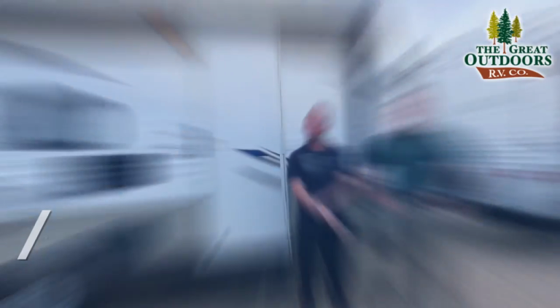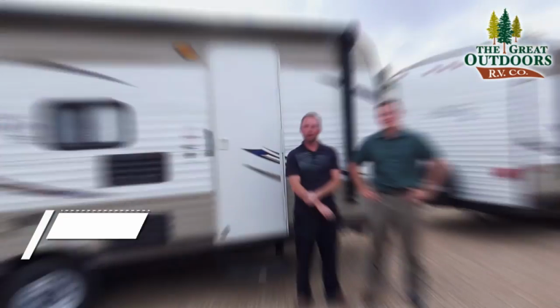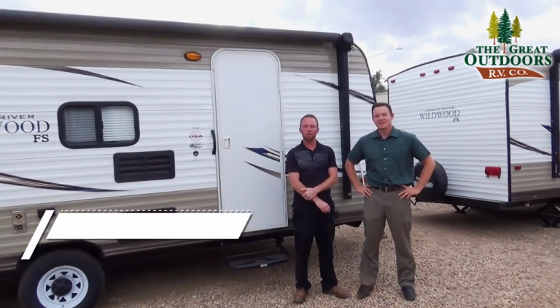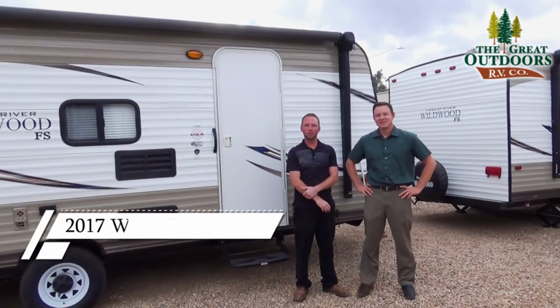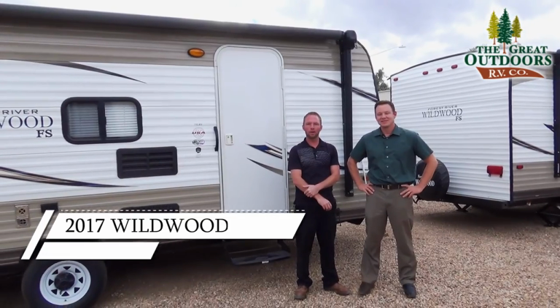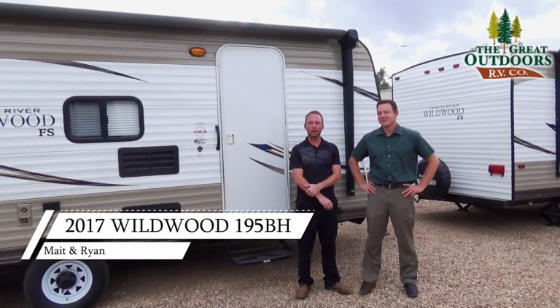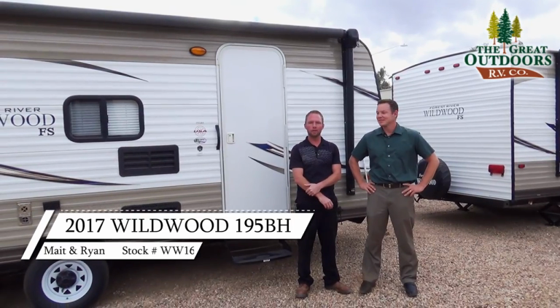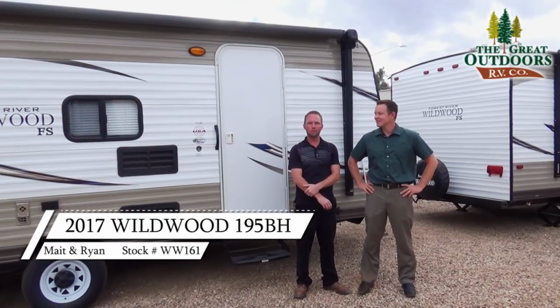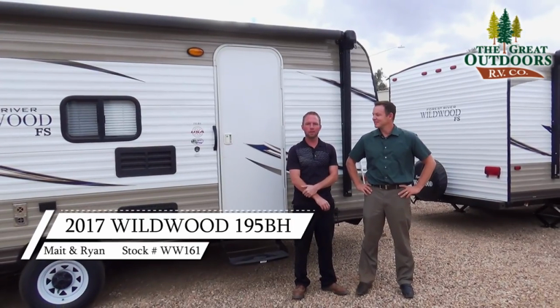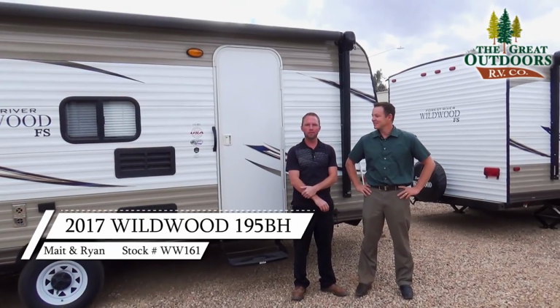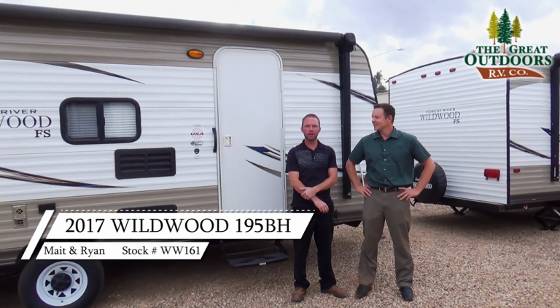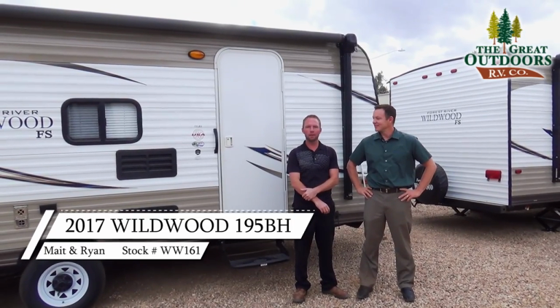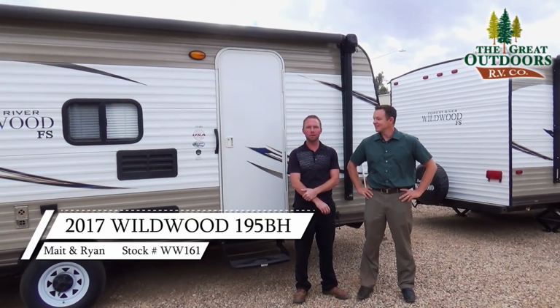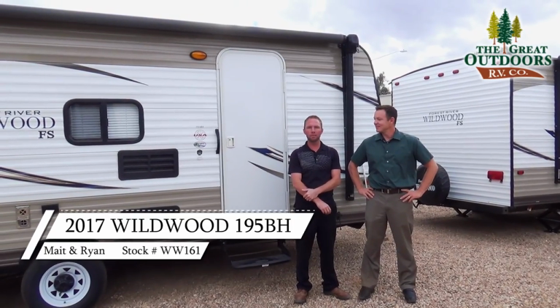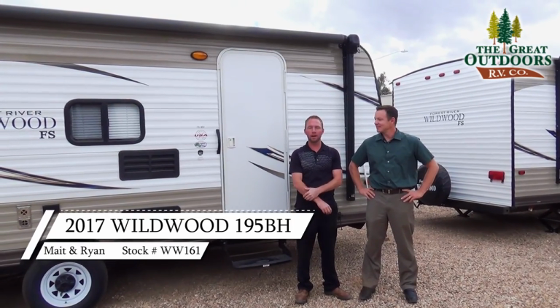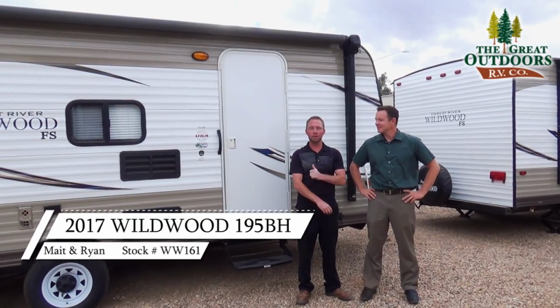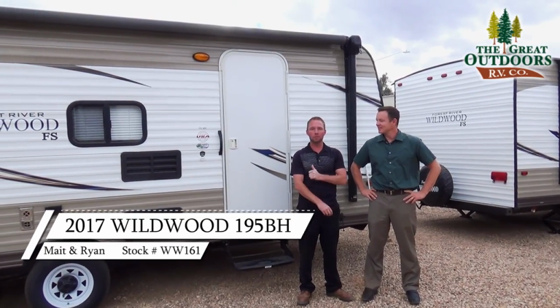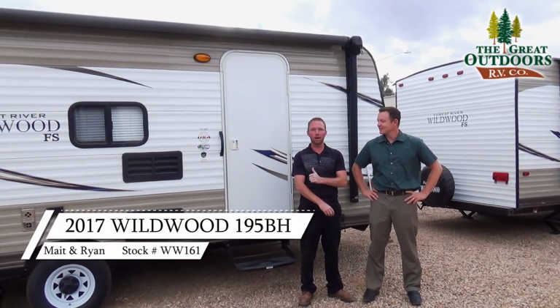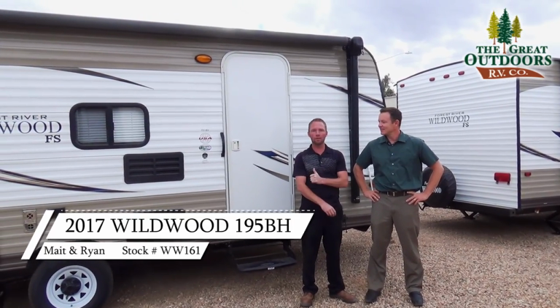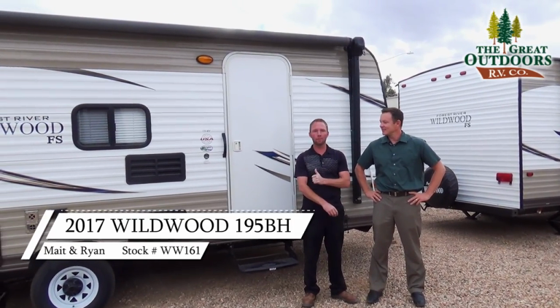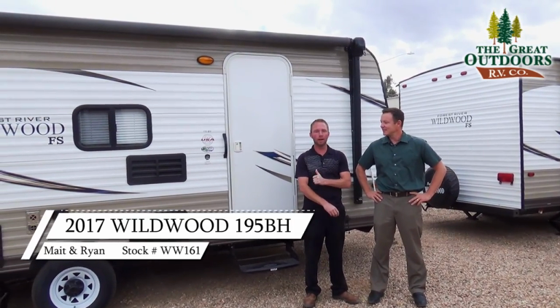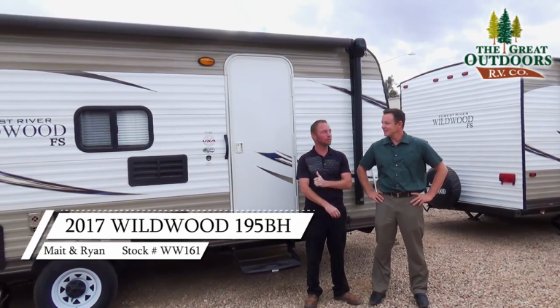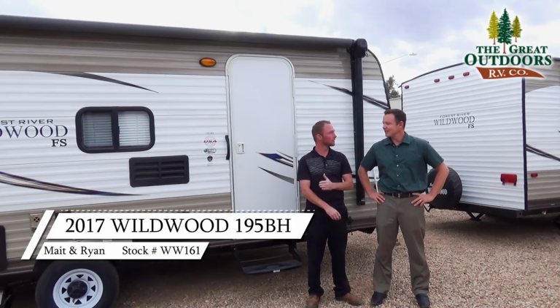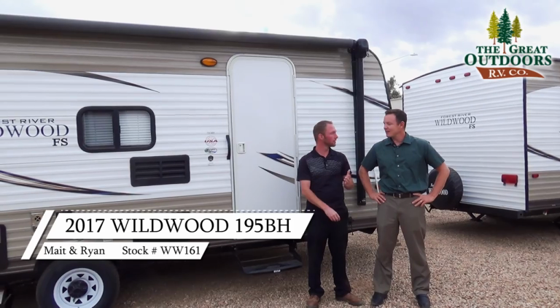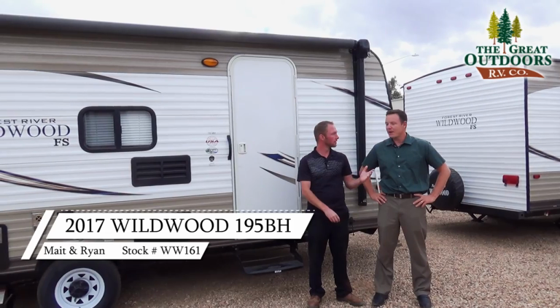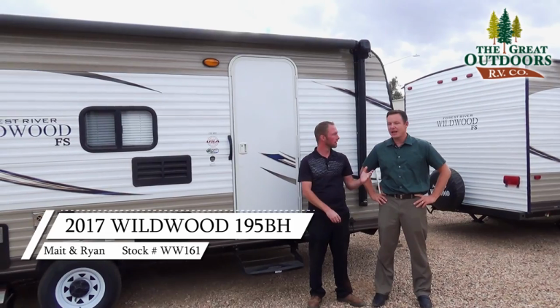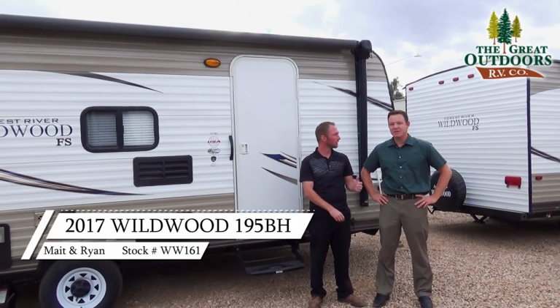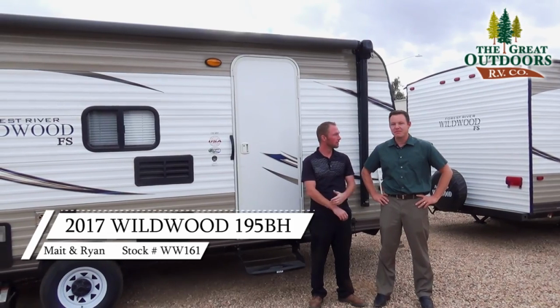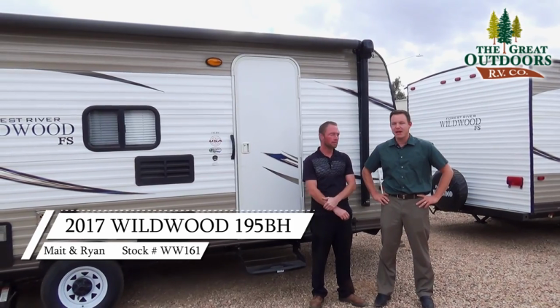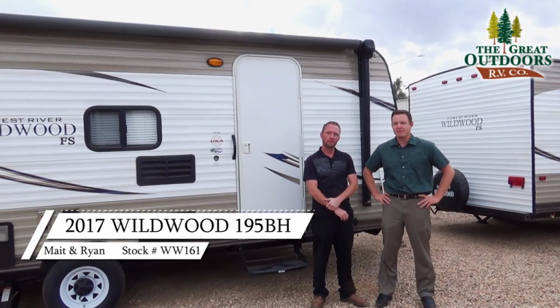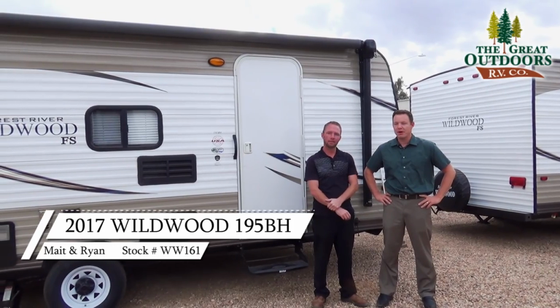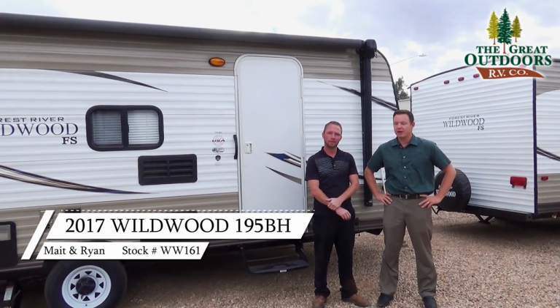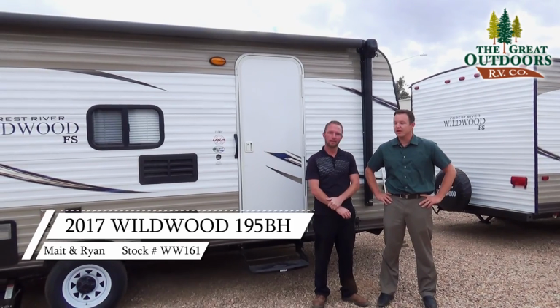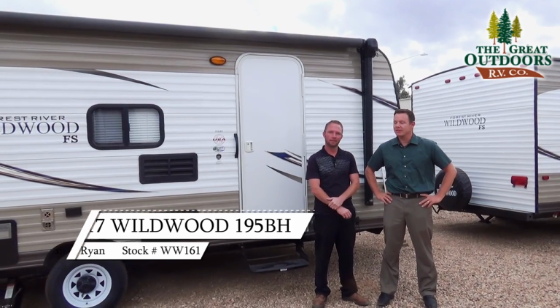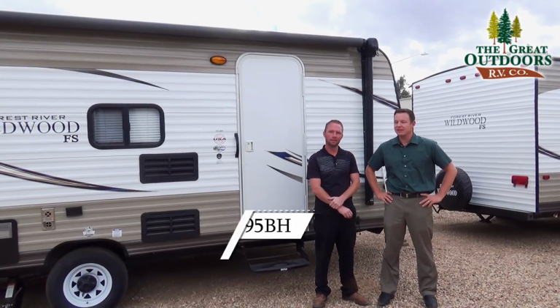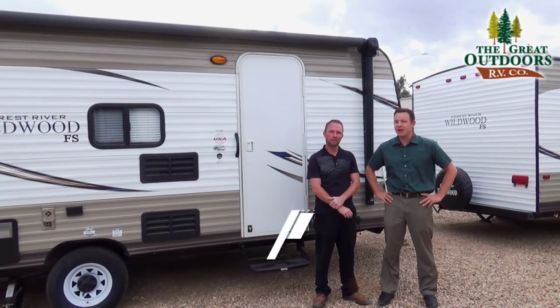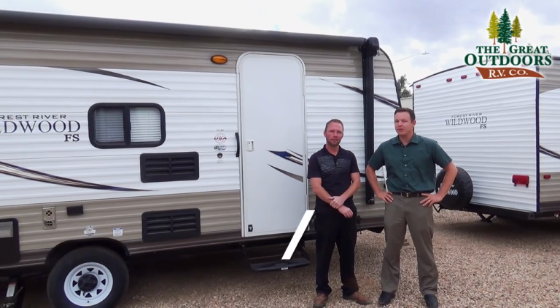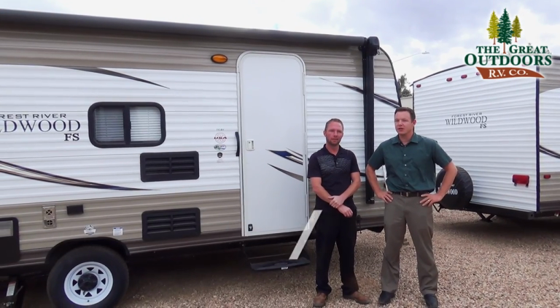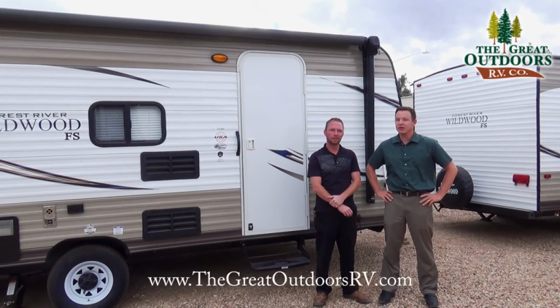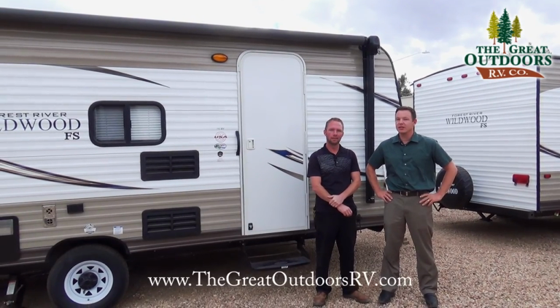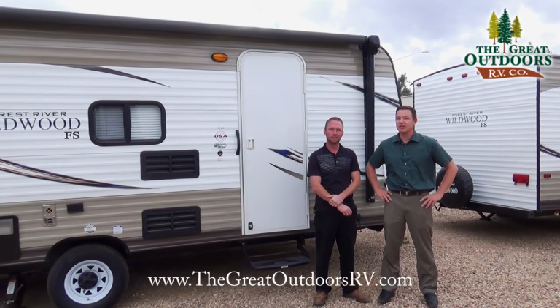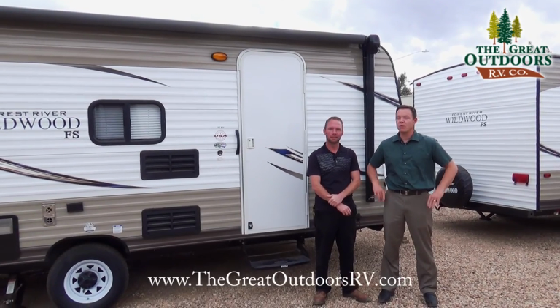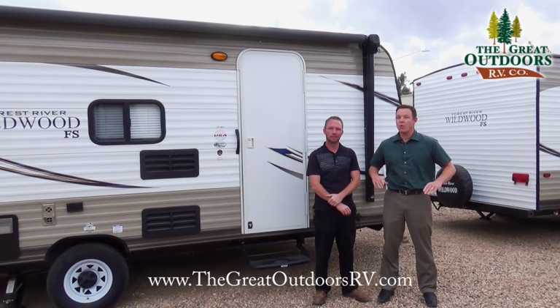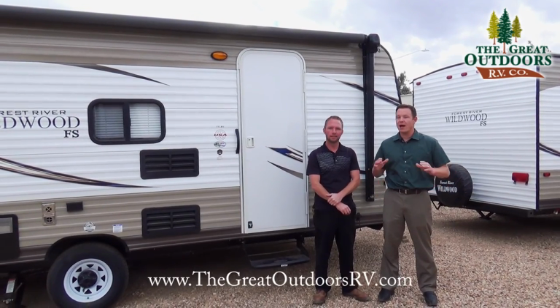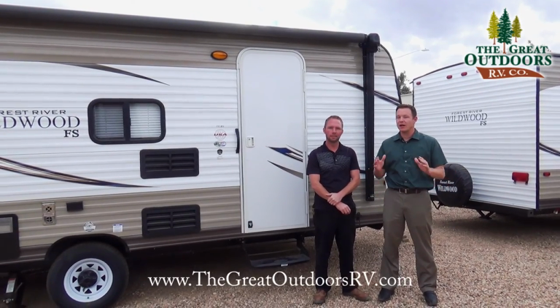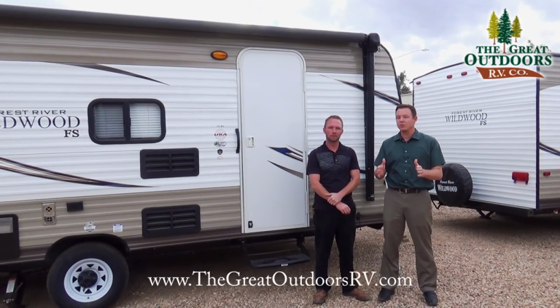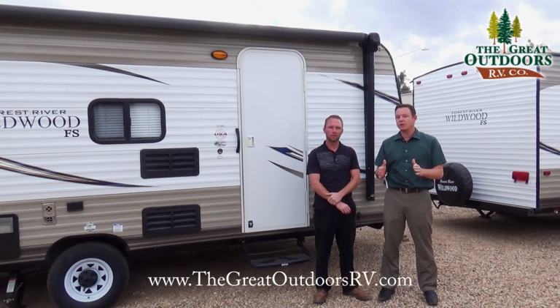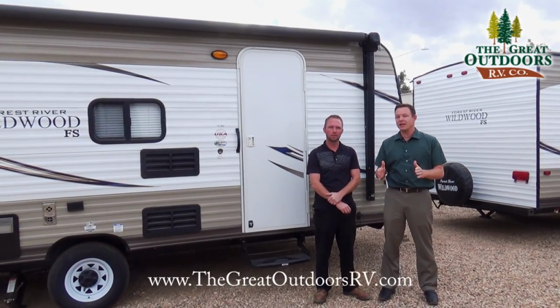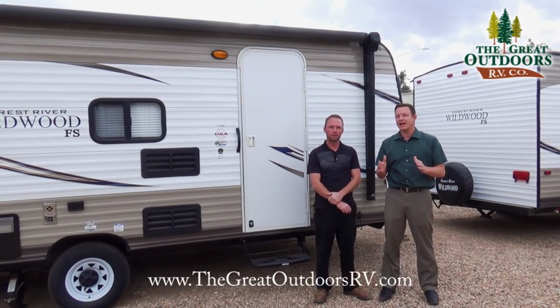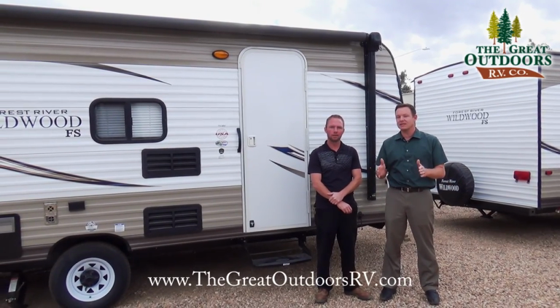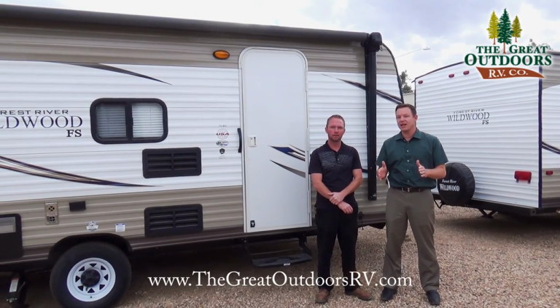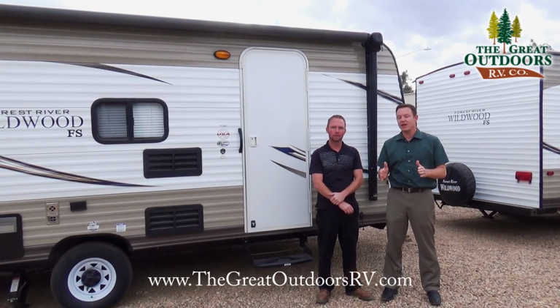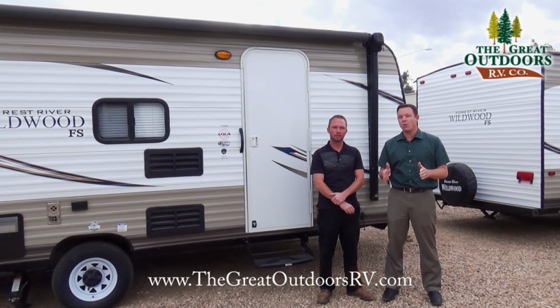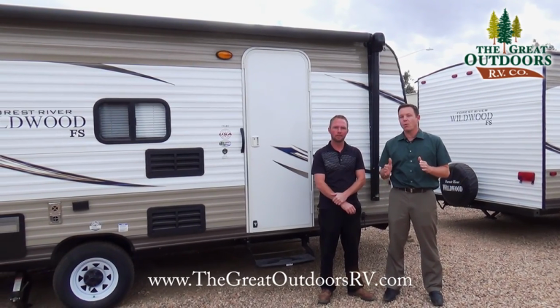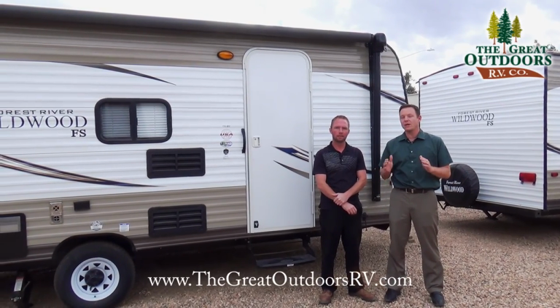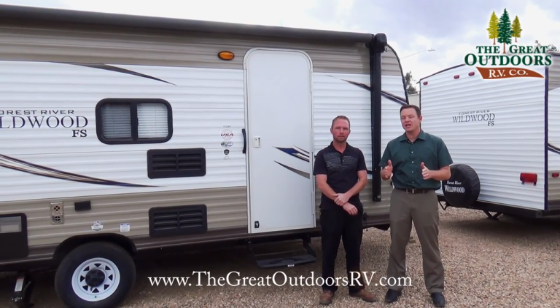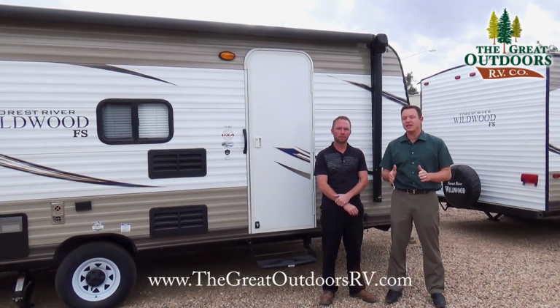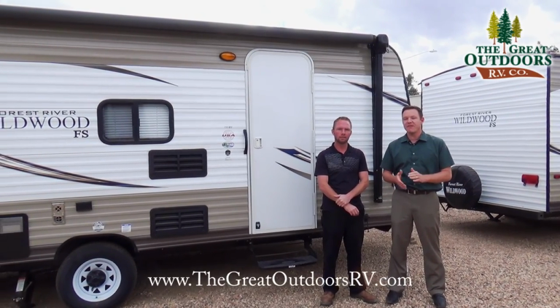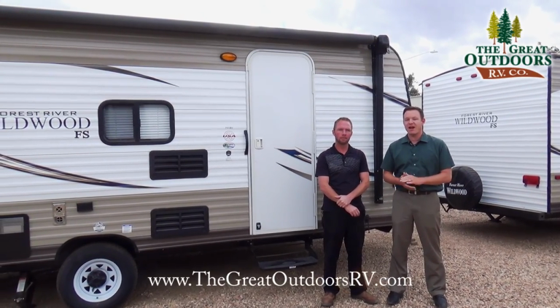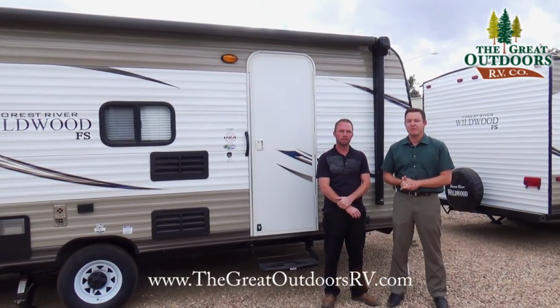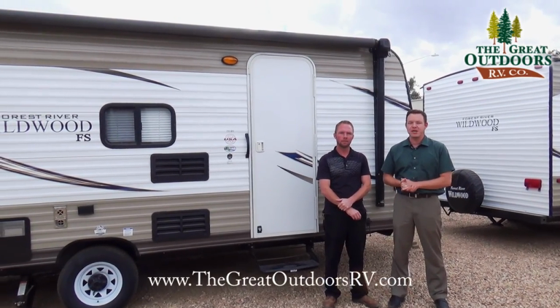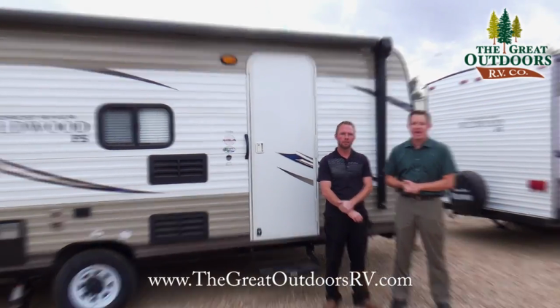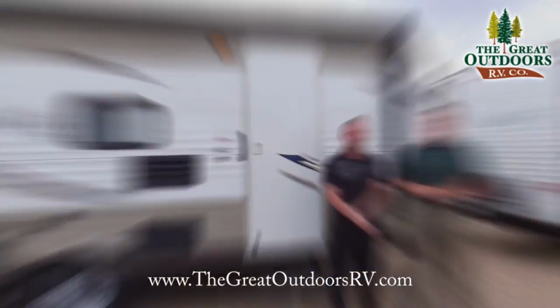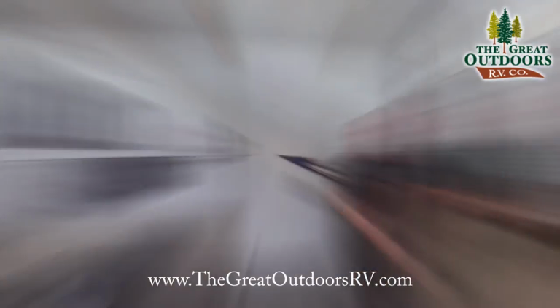Welcome to the Great Outdoors RV Company. My name is Ryan Specht. My name is Mate Parker and today we're going to look at the Wildwood X-Lite 195BH.